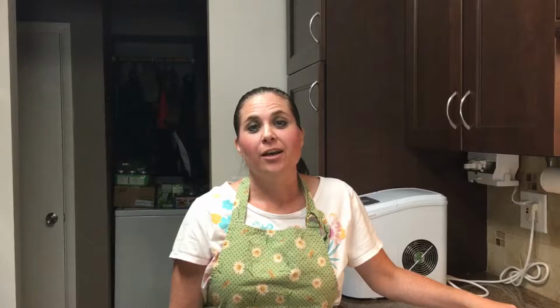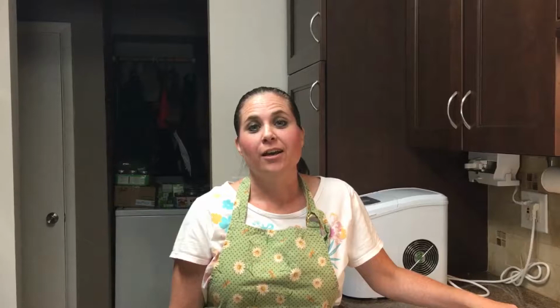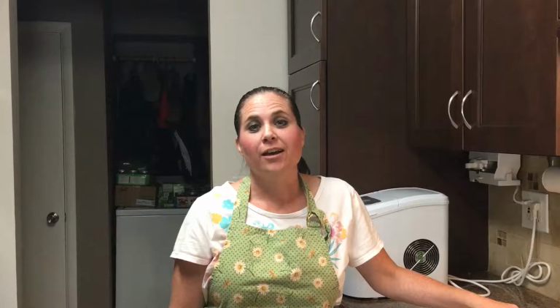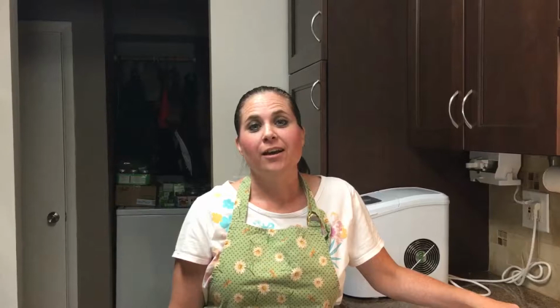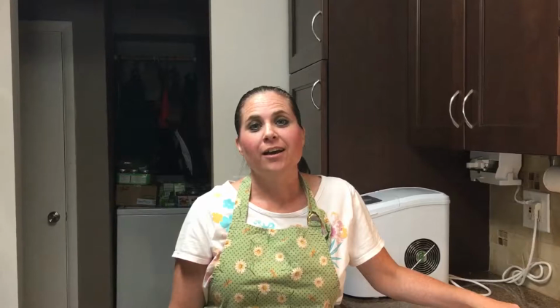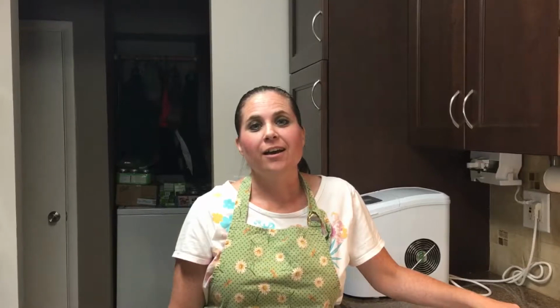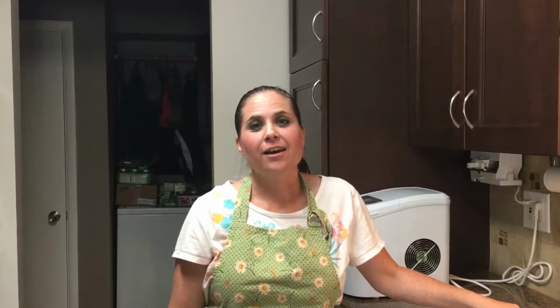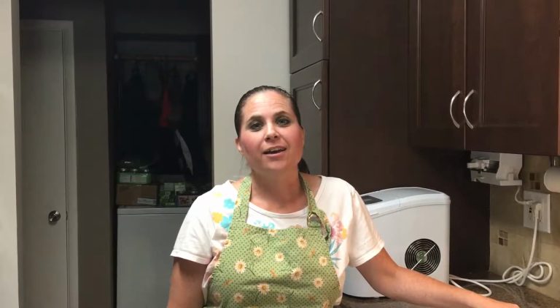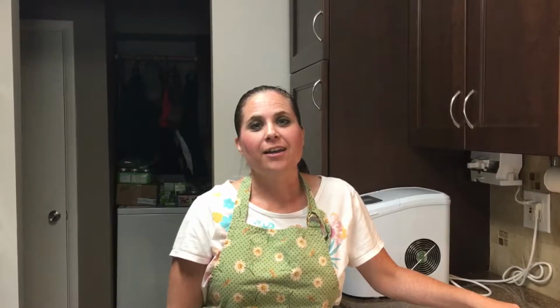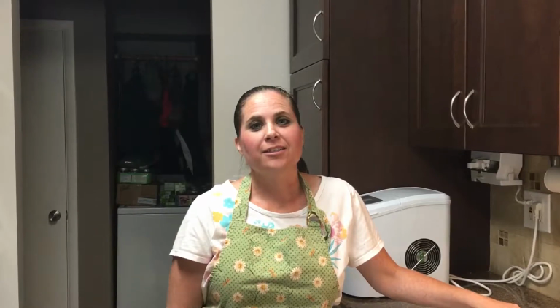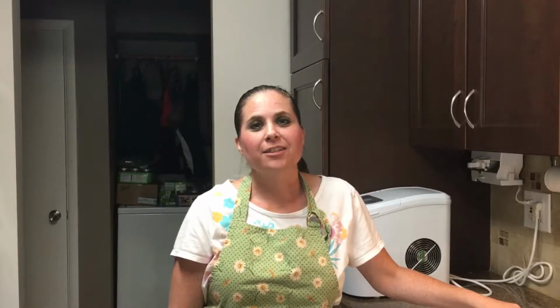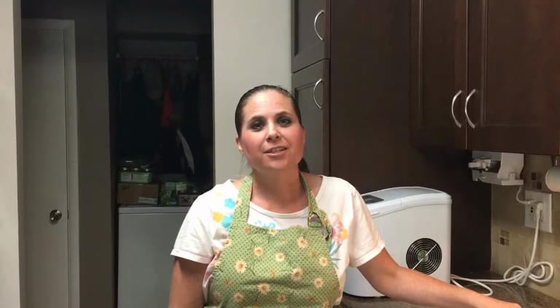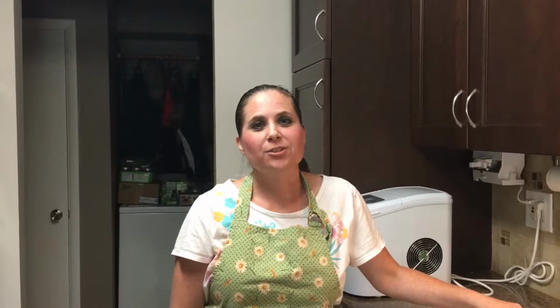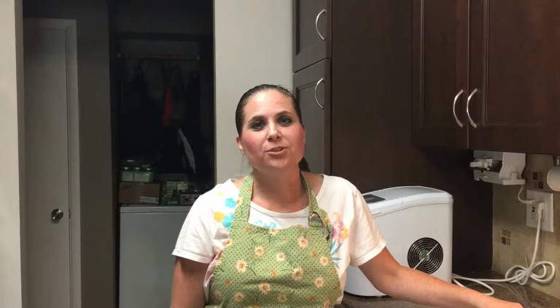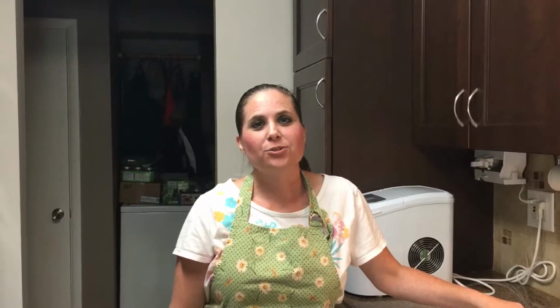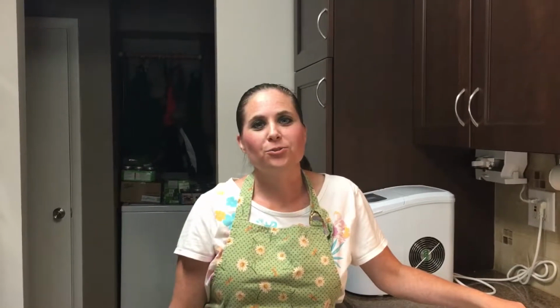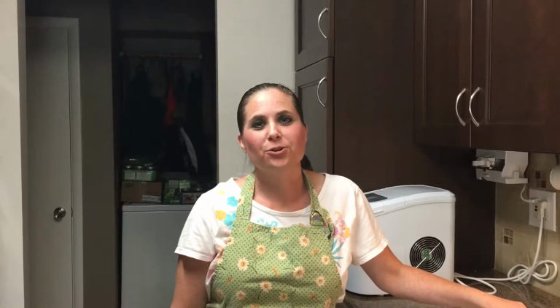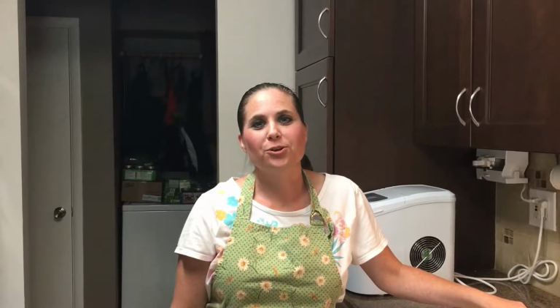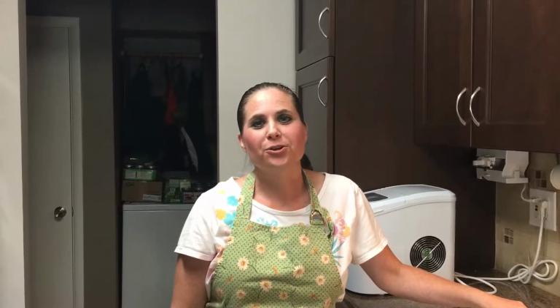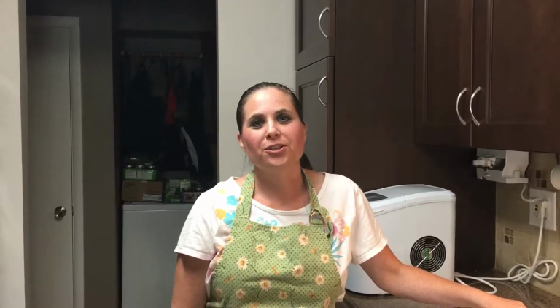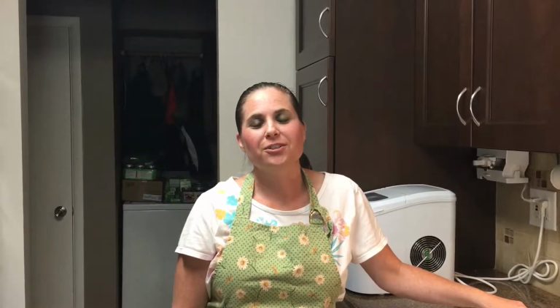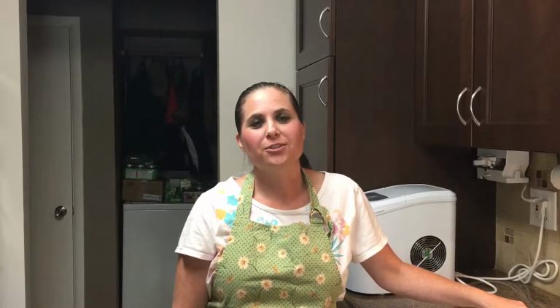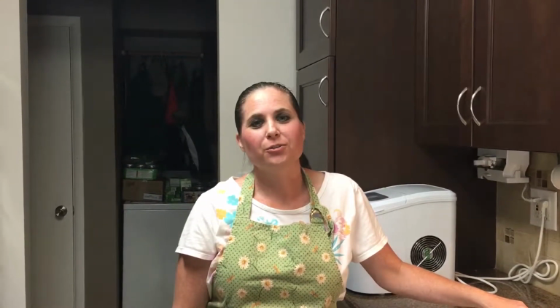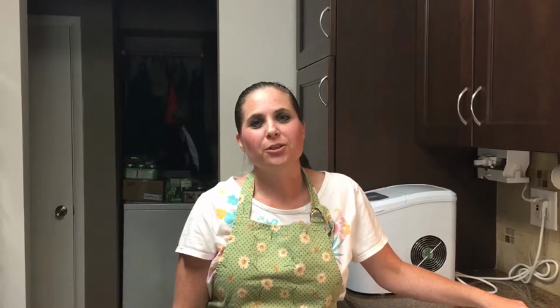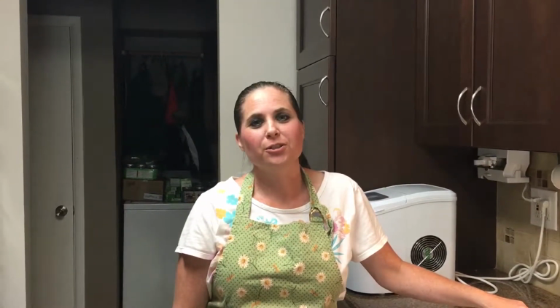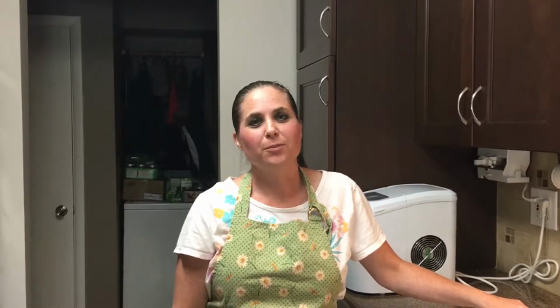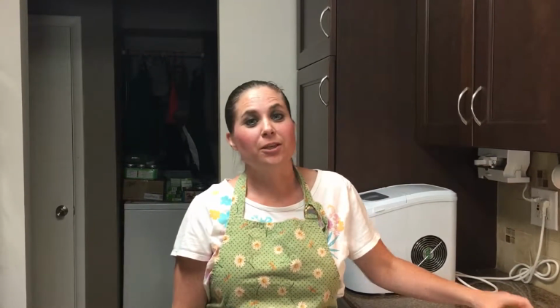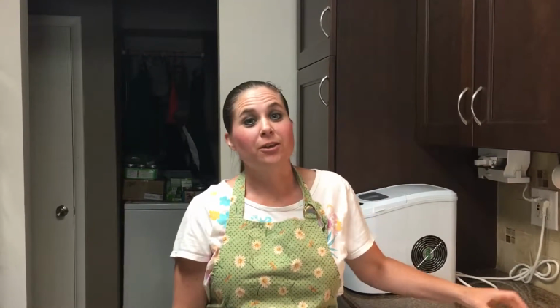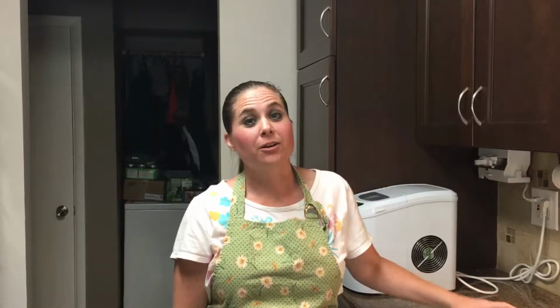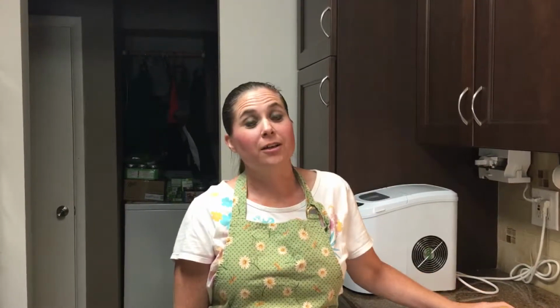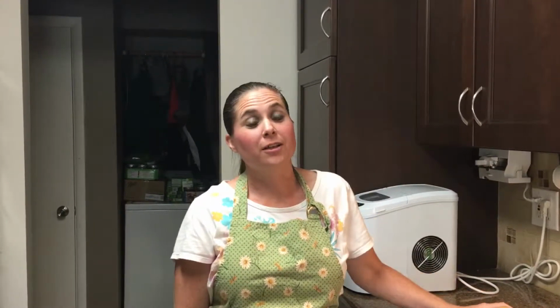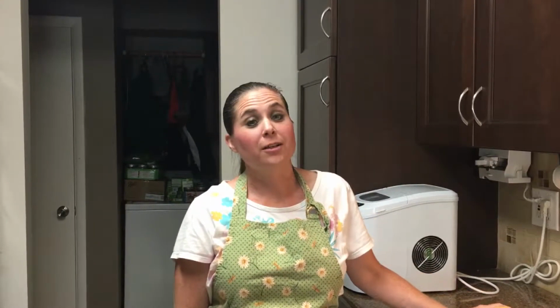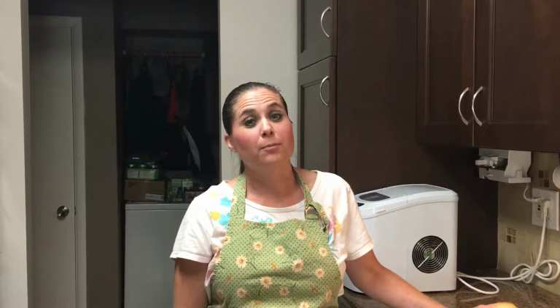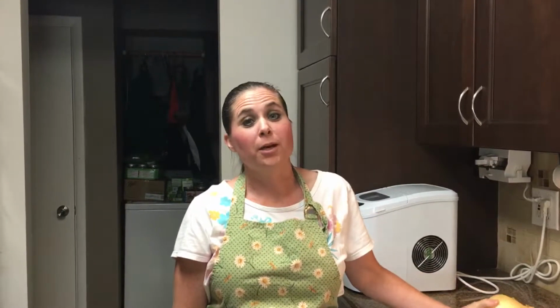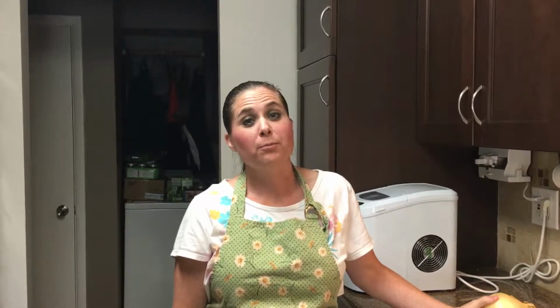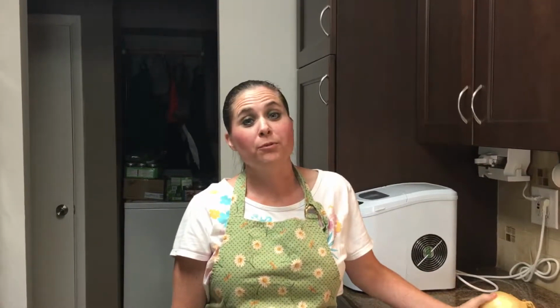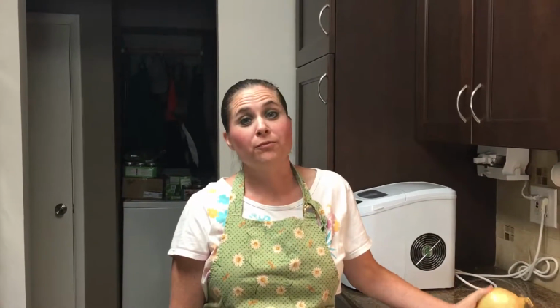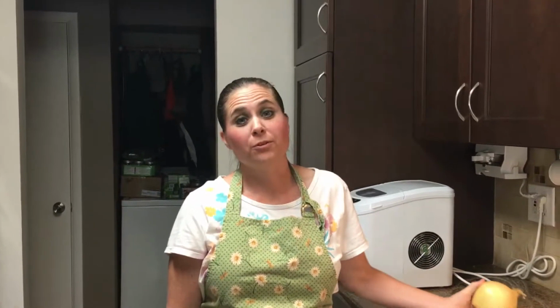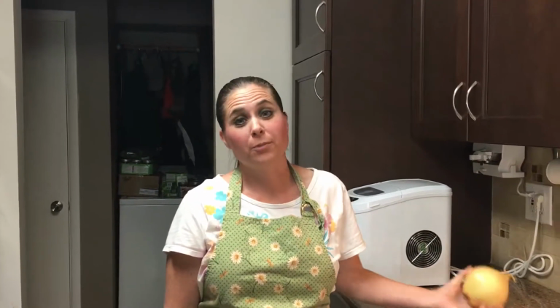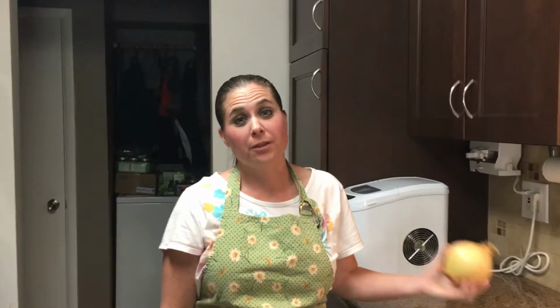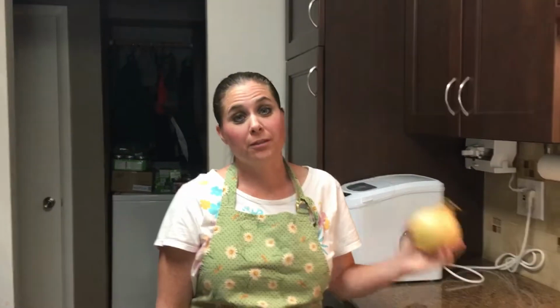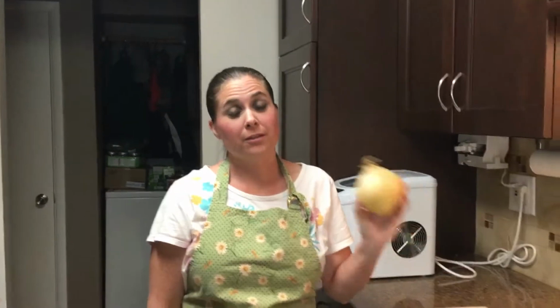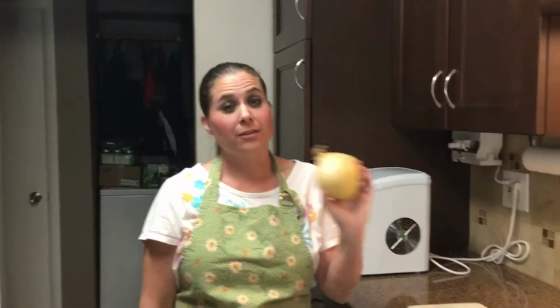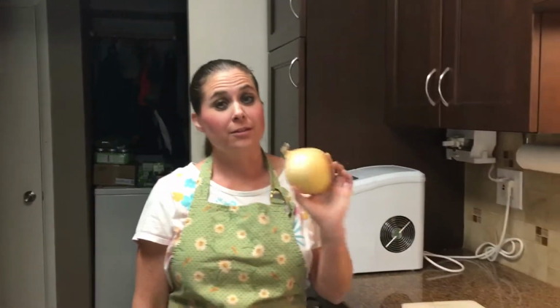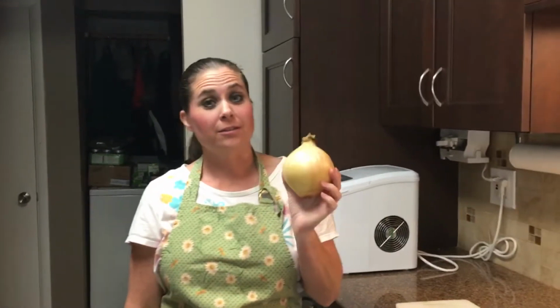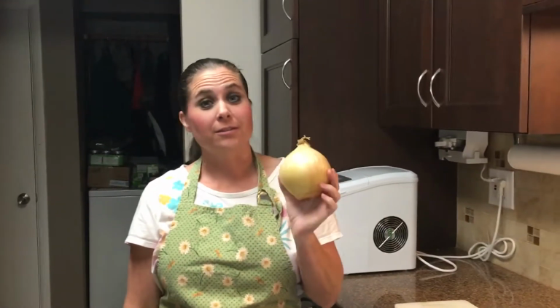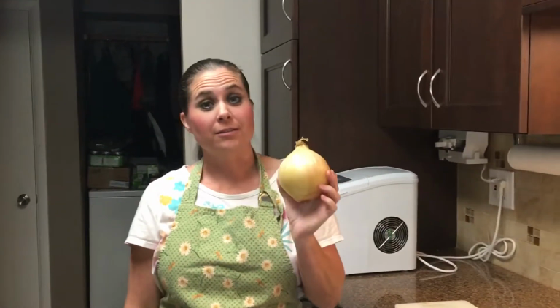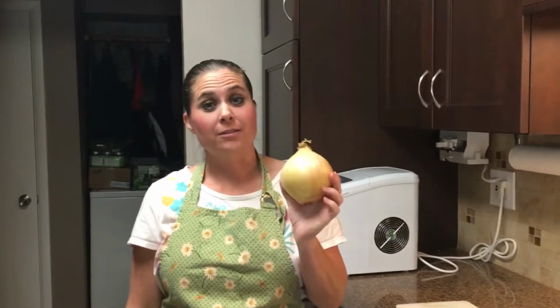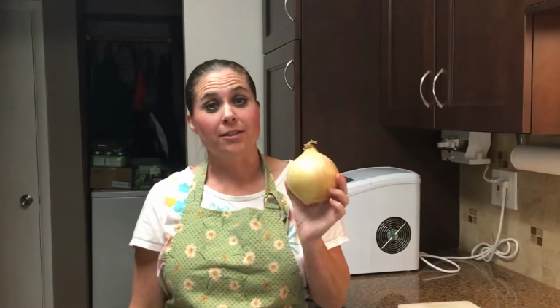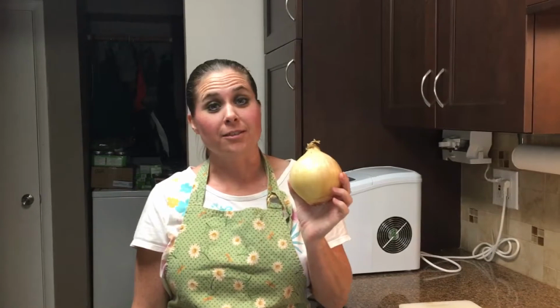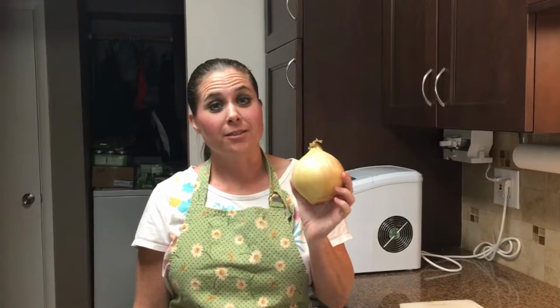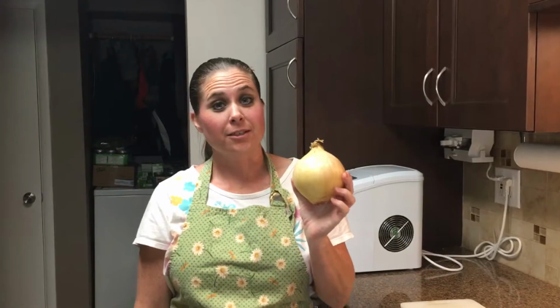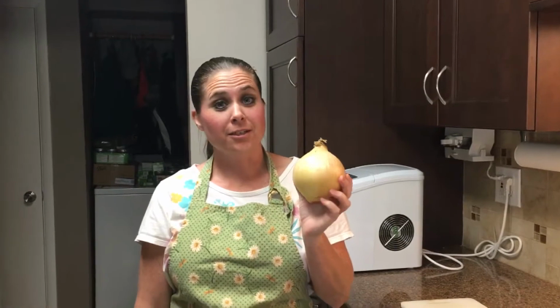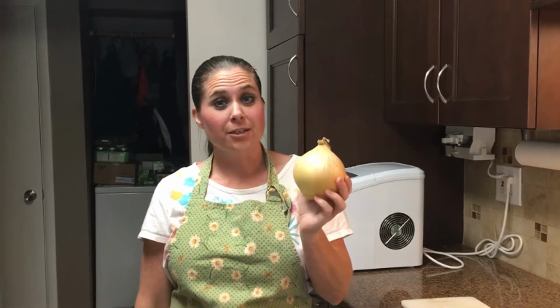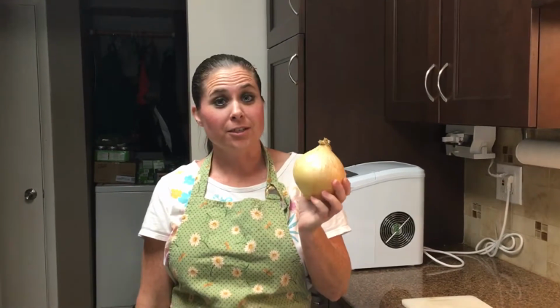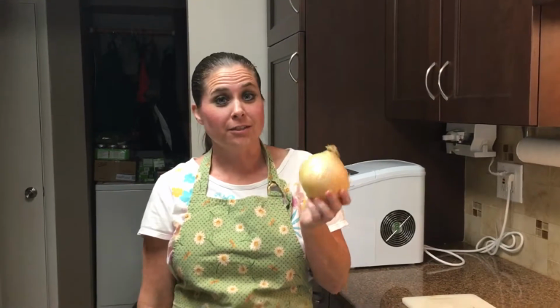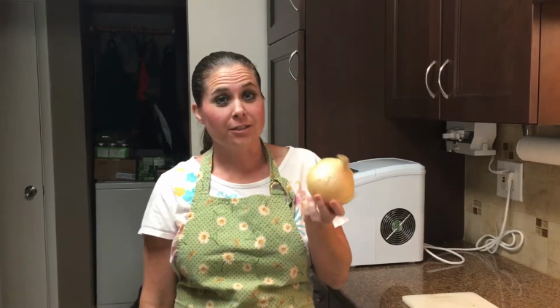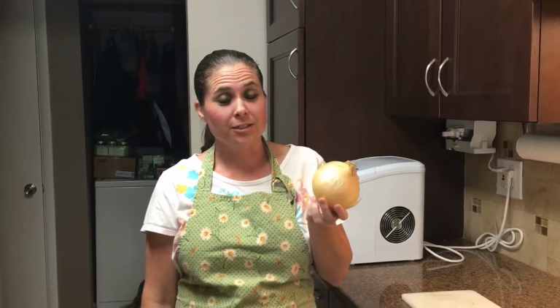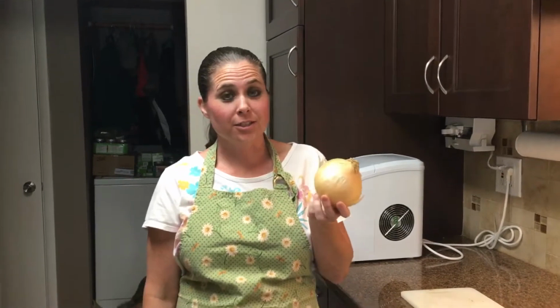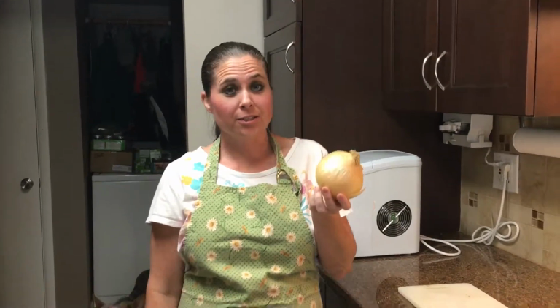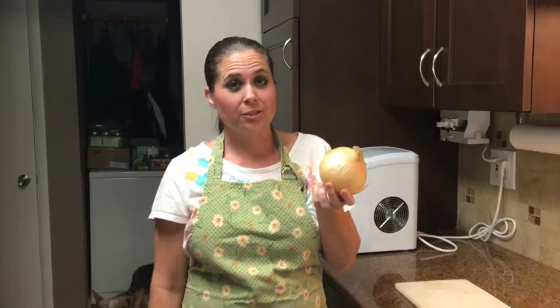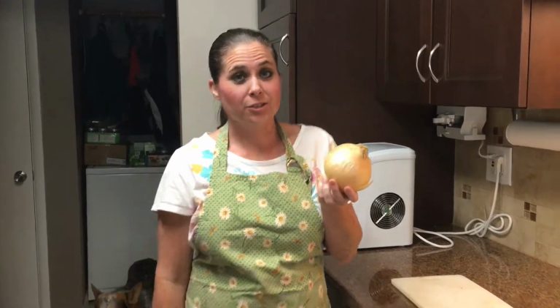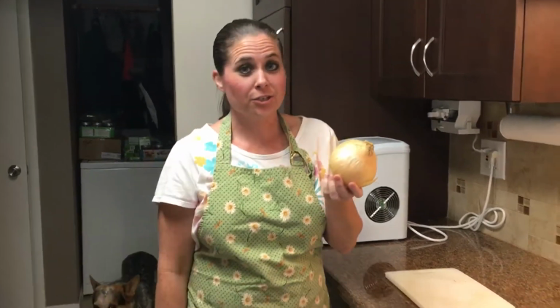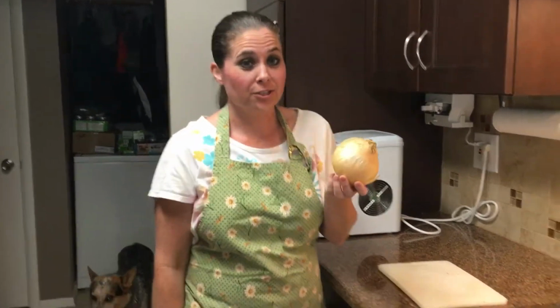Hi! Today's tutorial is going to be on my preferred method on dicing an onion. Let's get started.